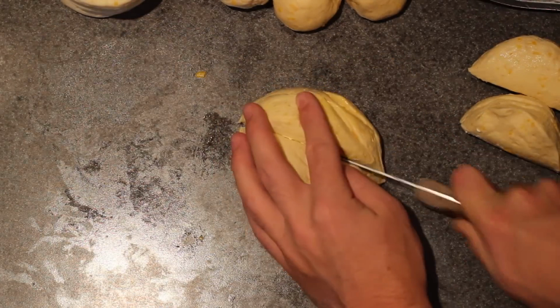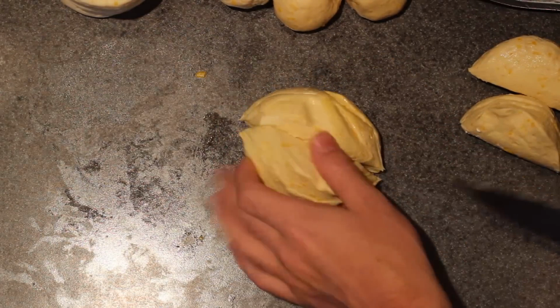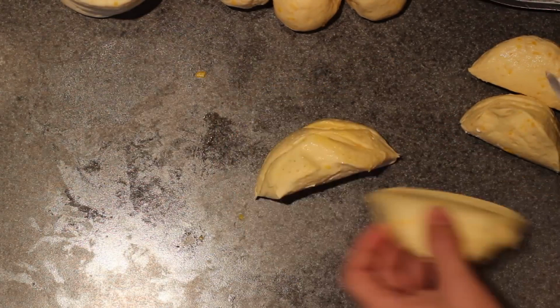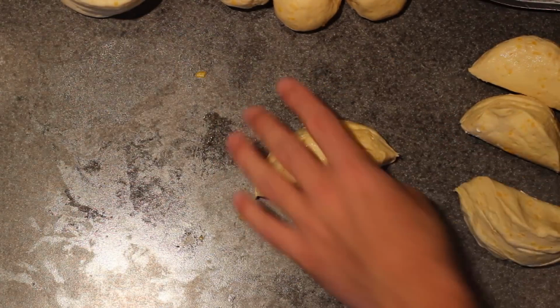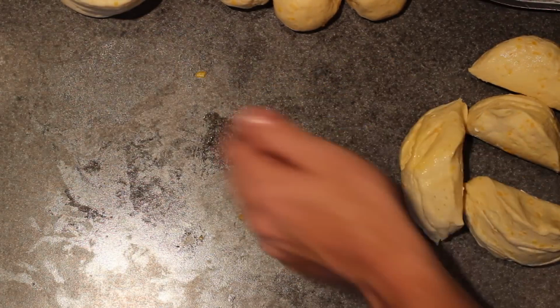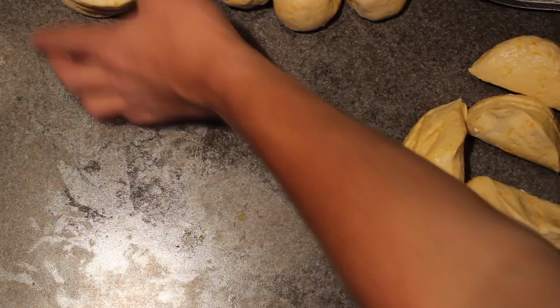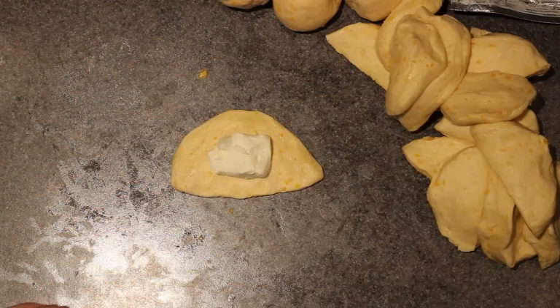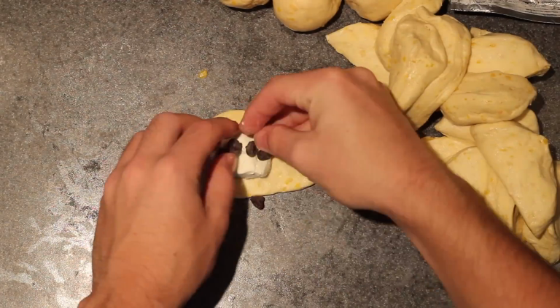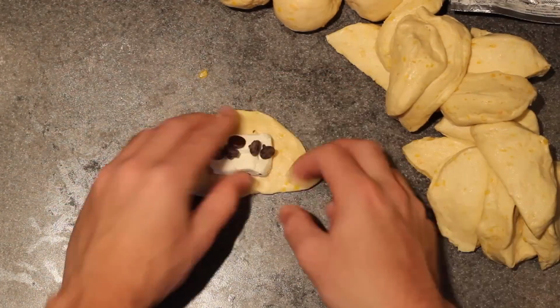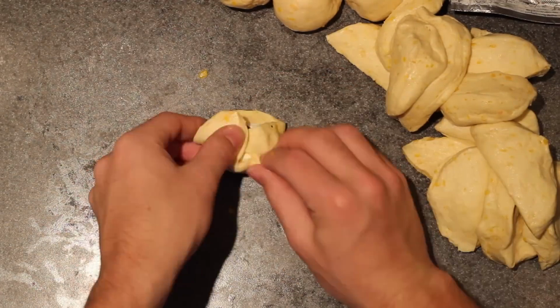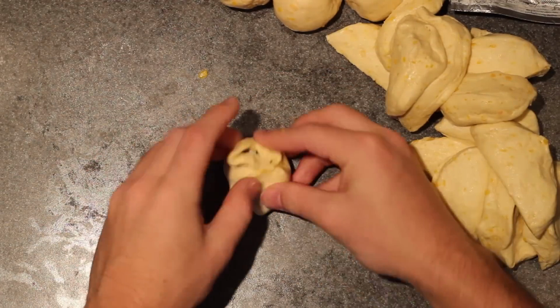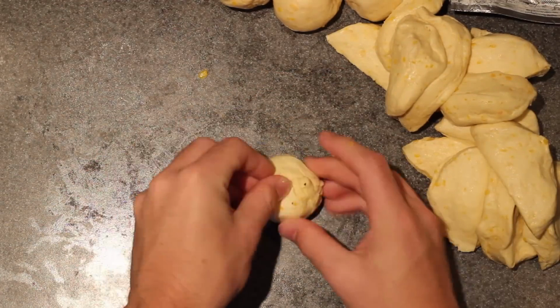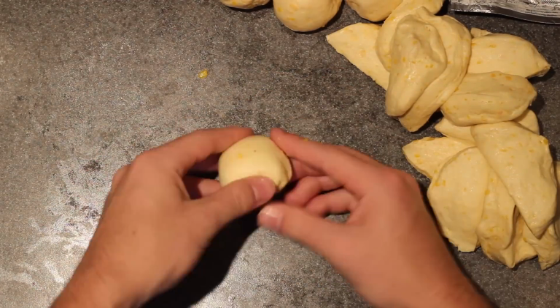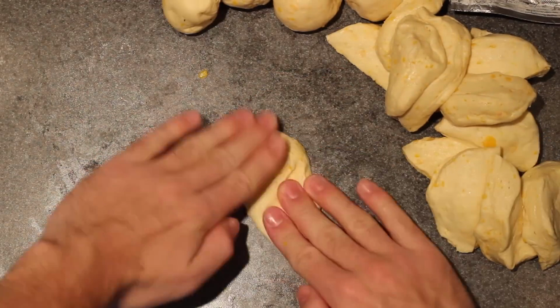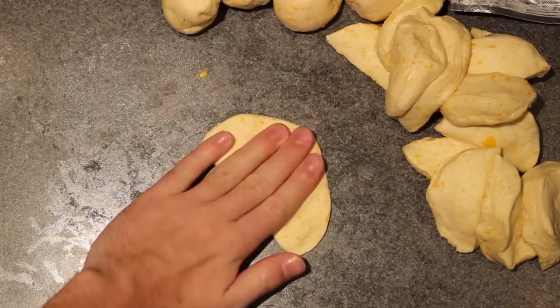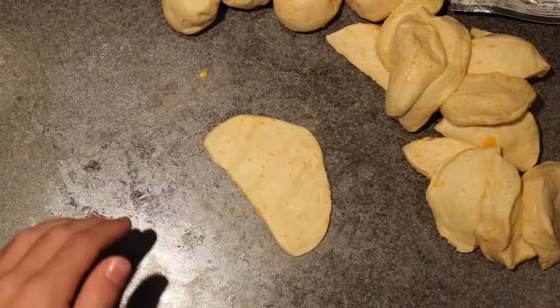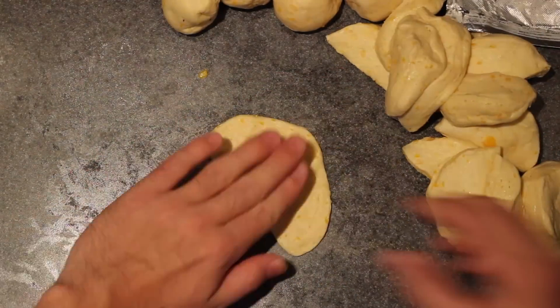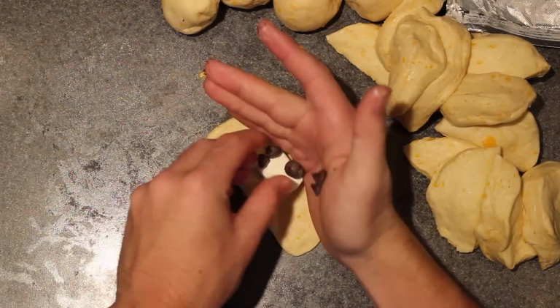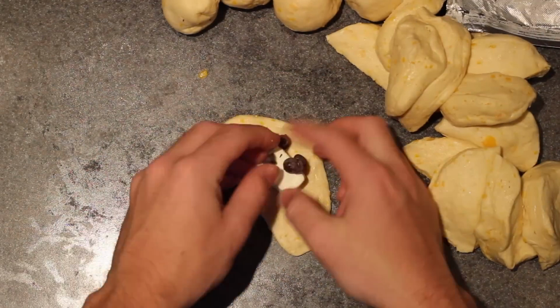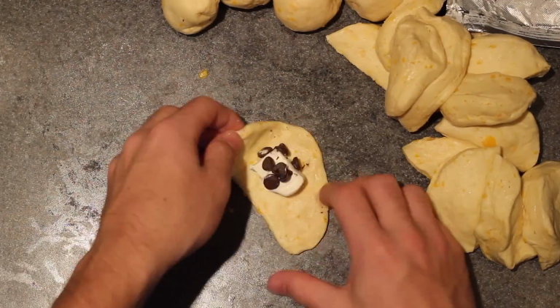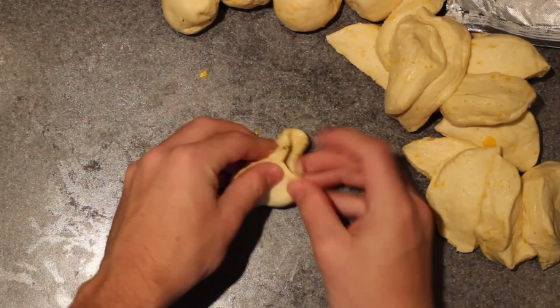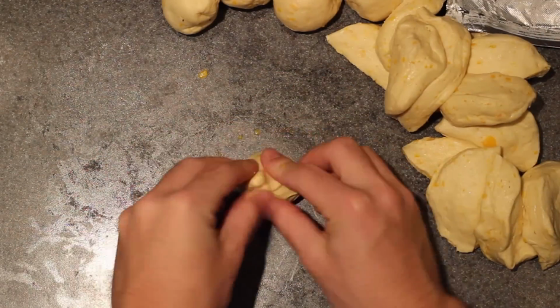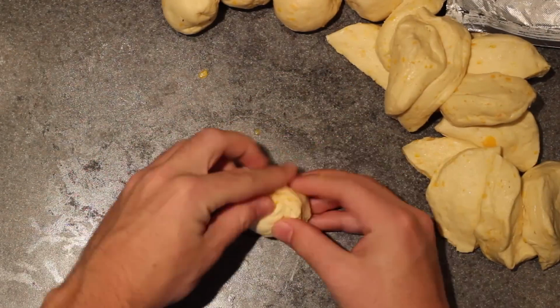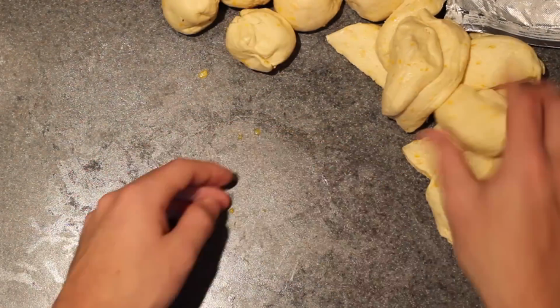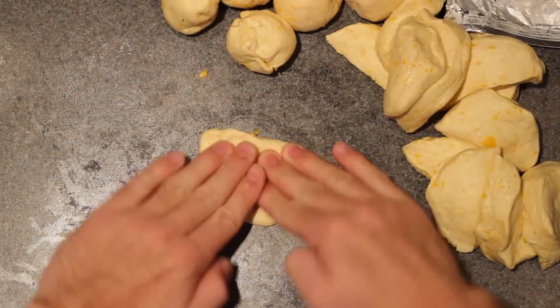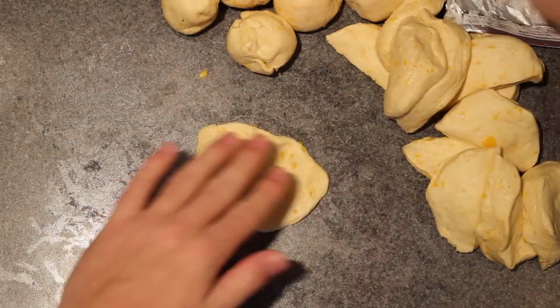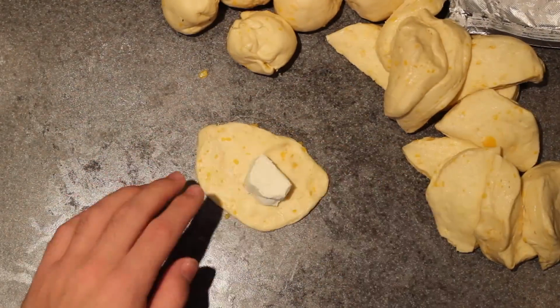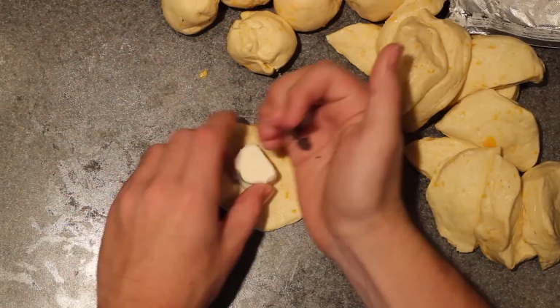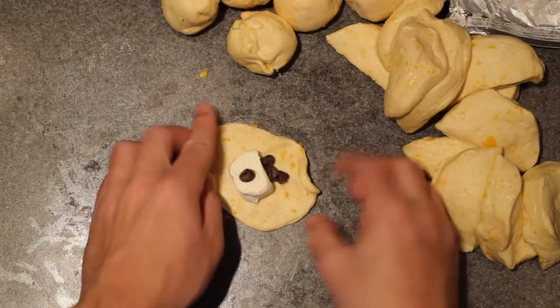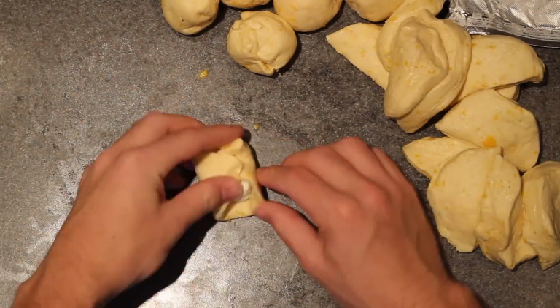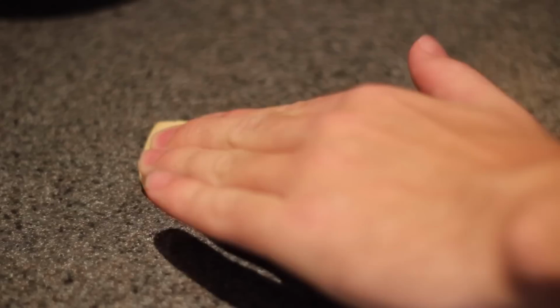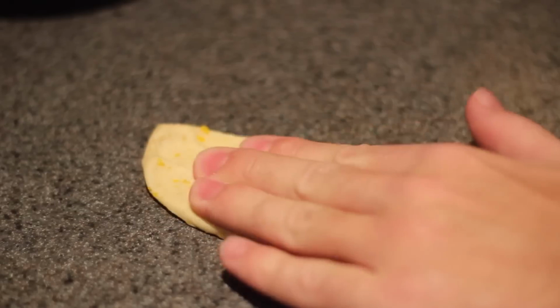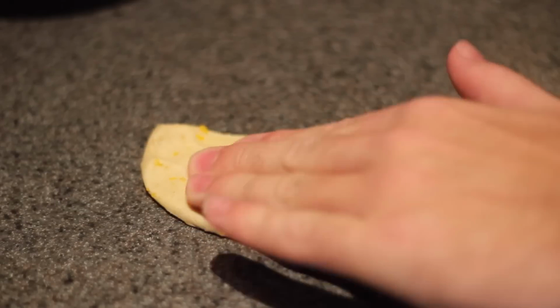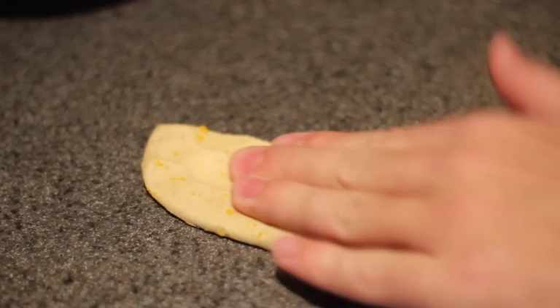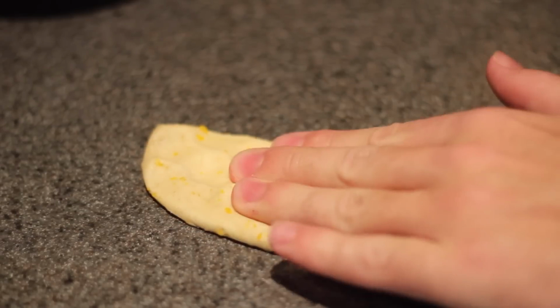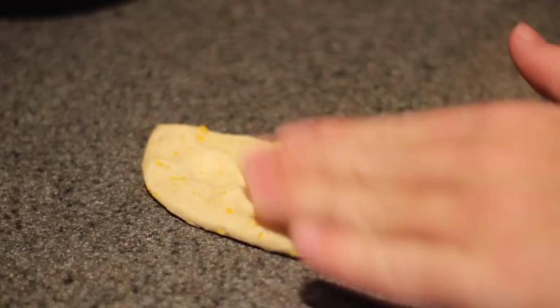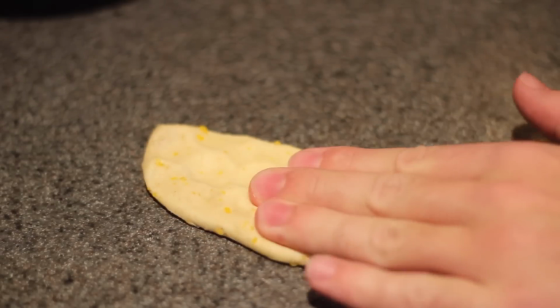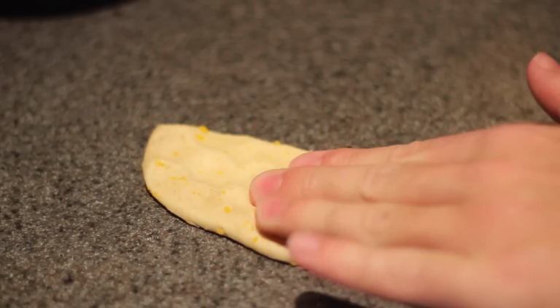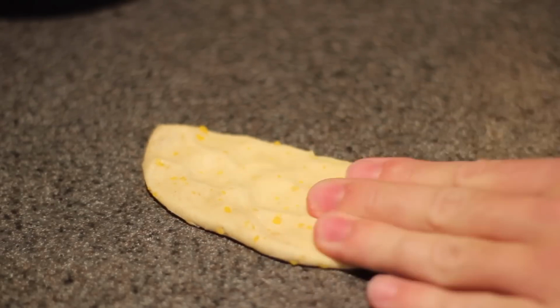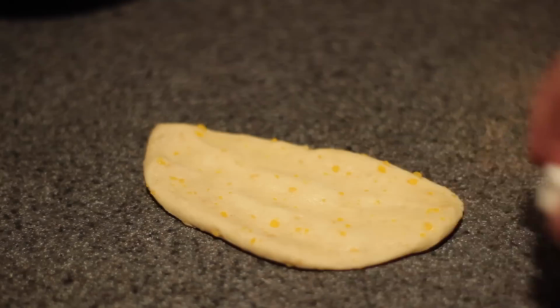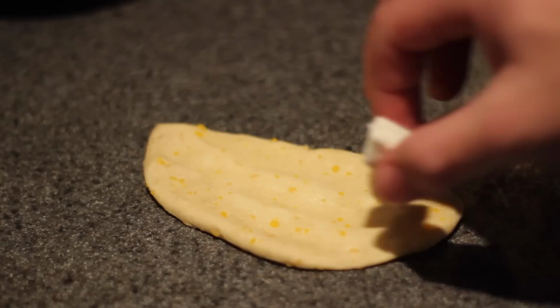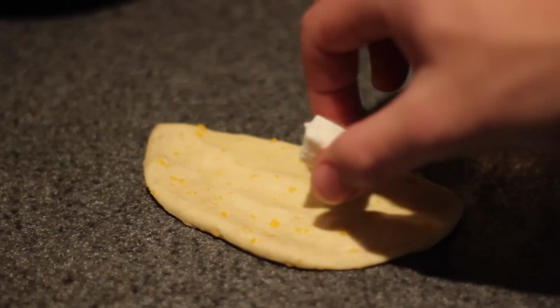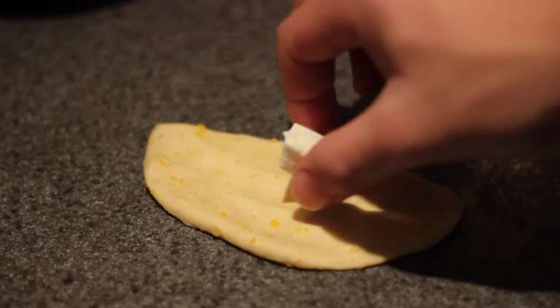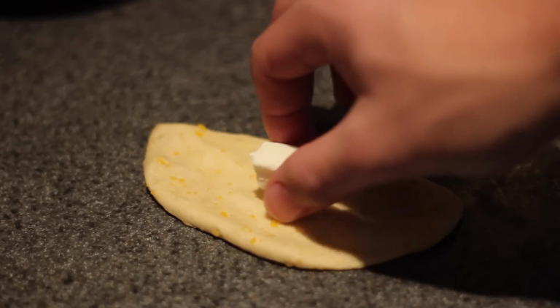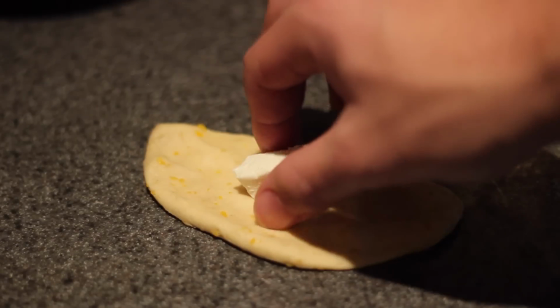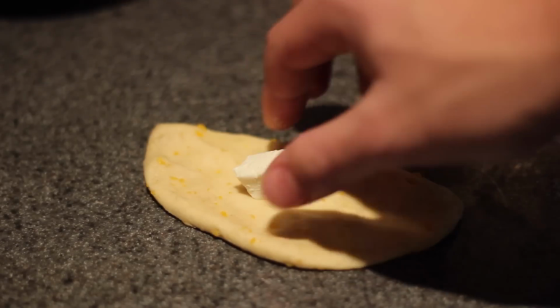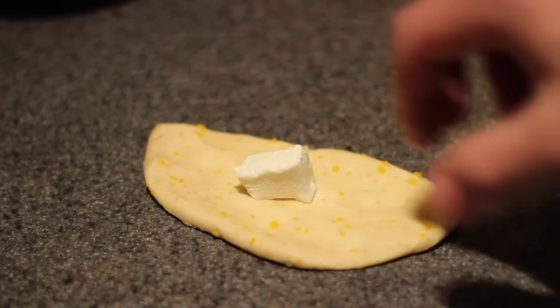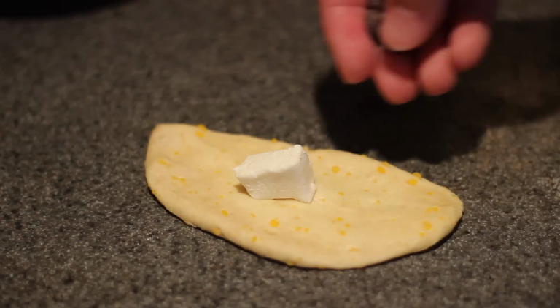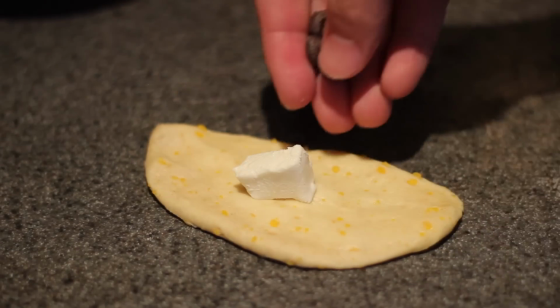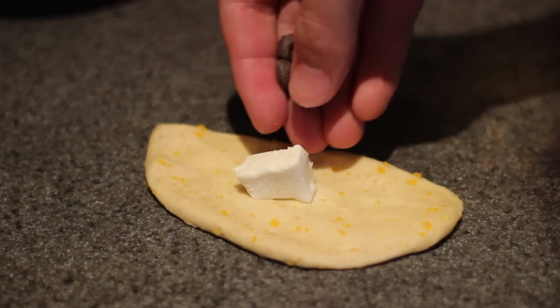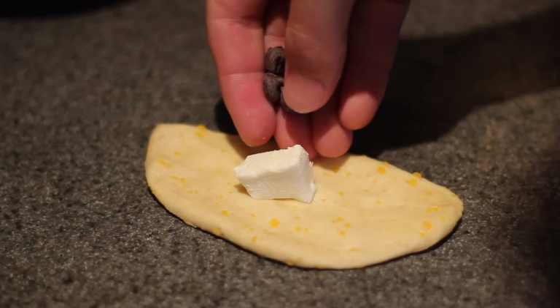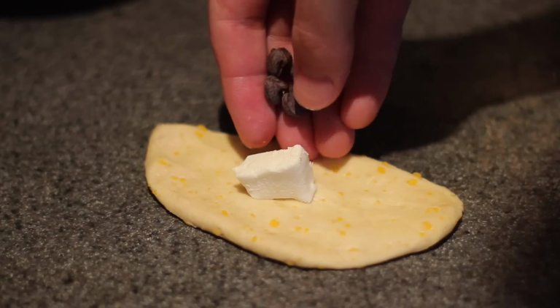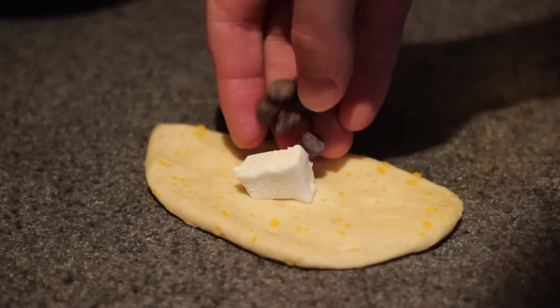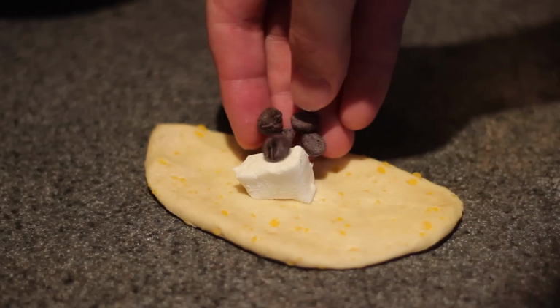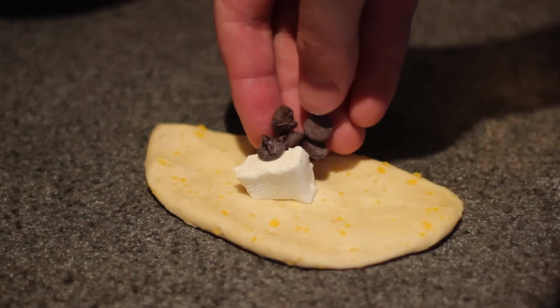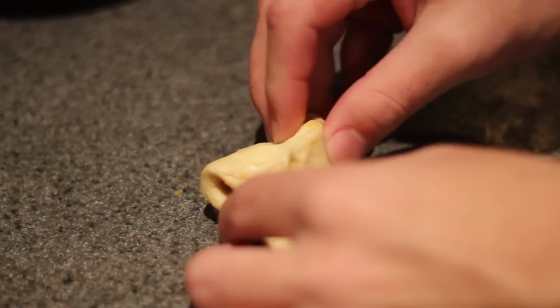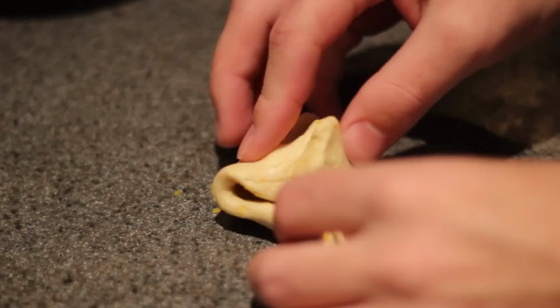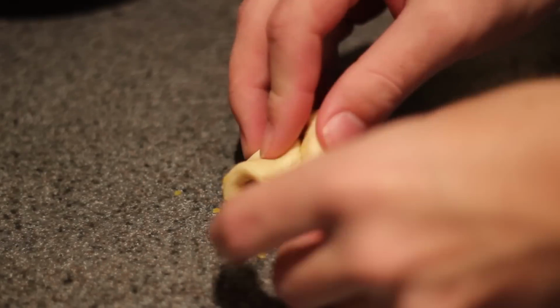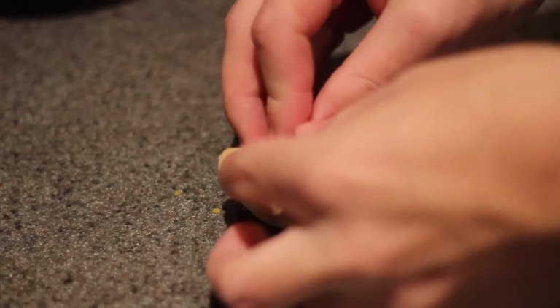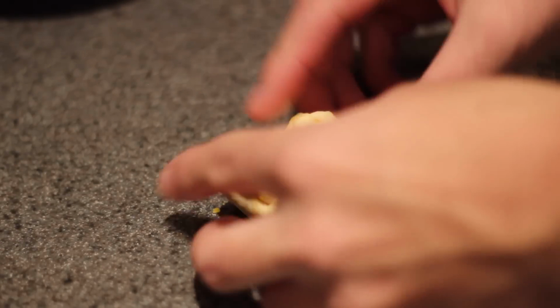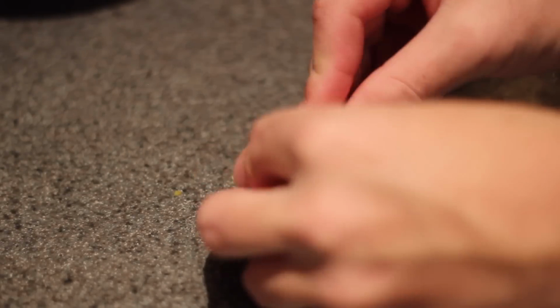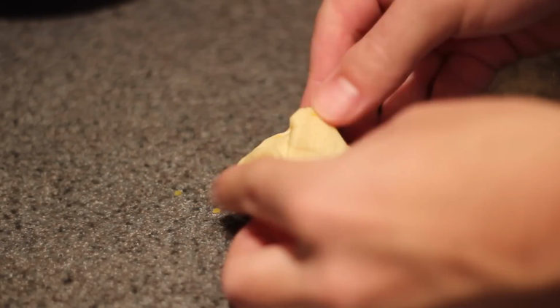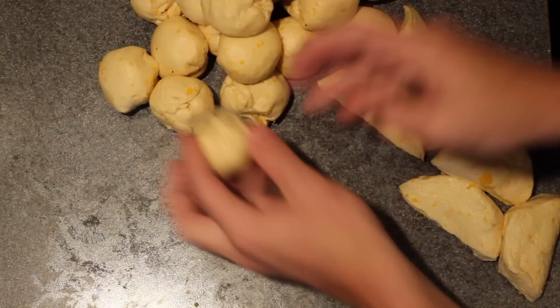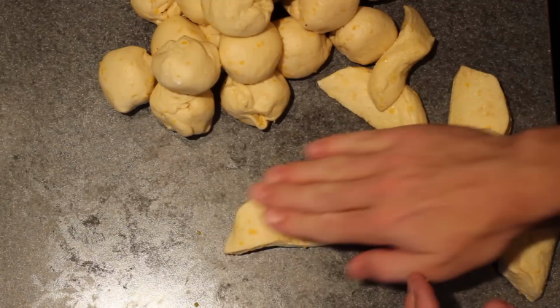This time around I got it done a little bit quicker. I got in that rhythm of patting it out, put the cream cheese, chocolate chips, roll it up, and on to the next one.